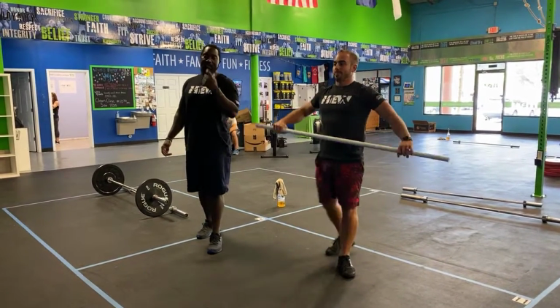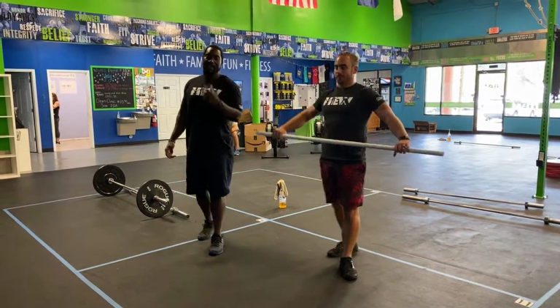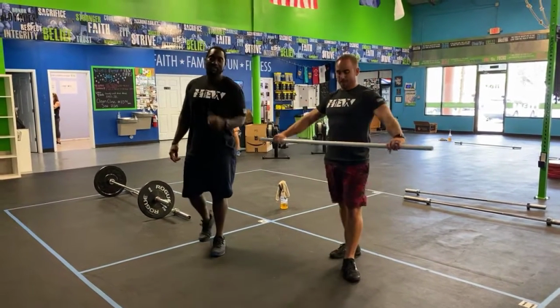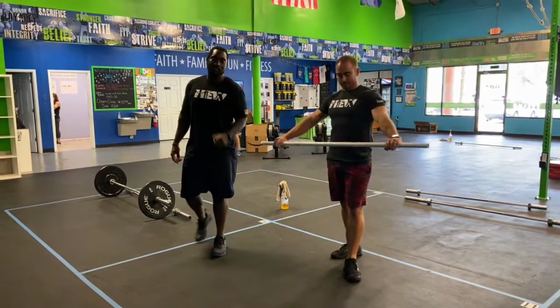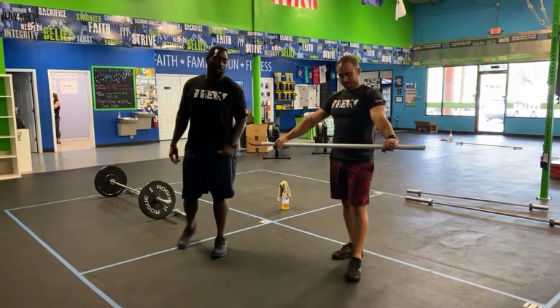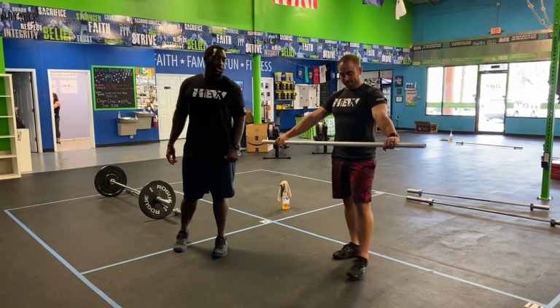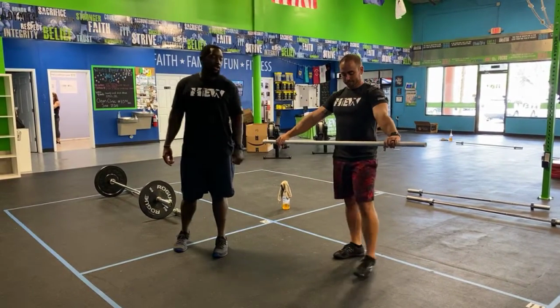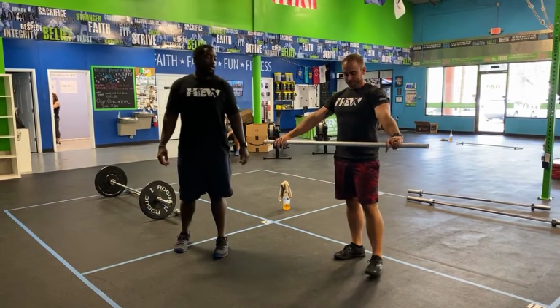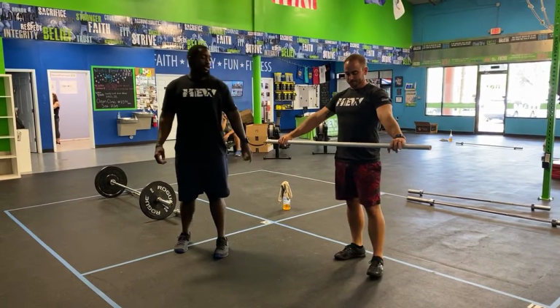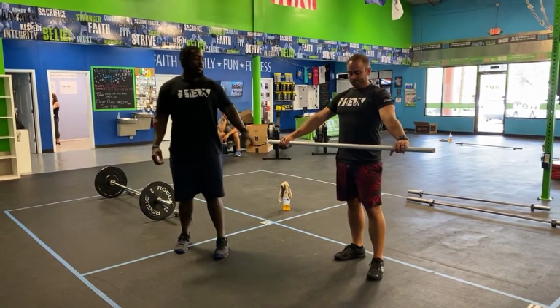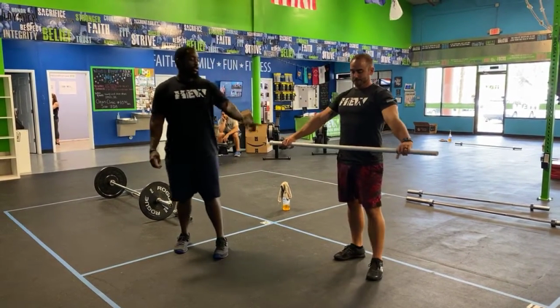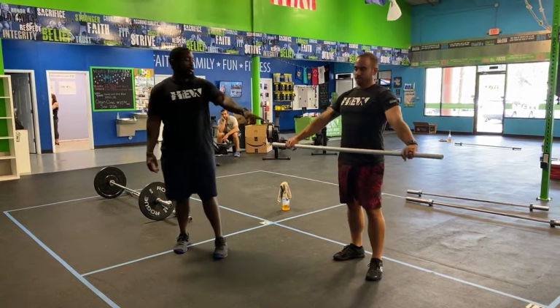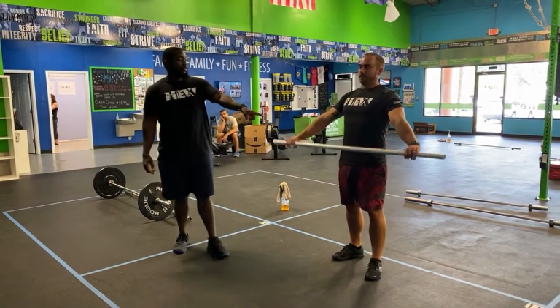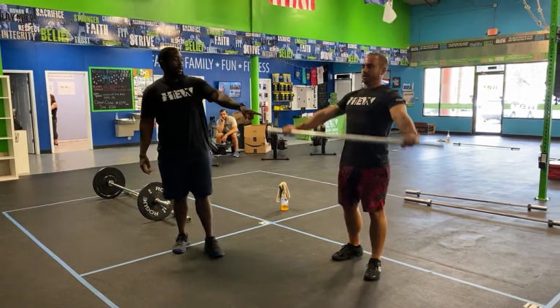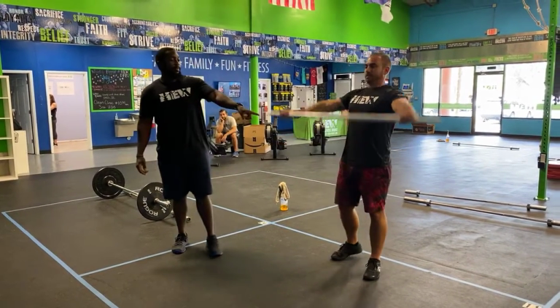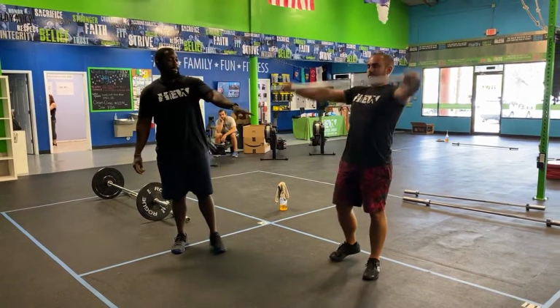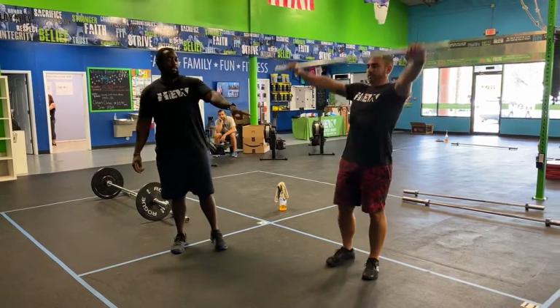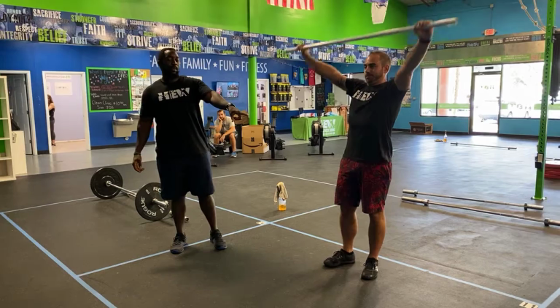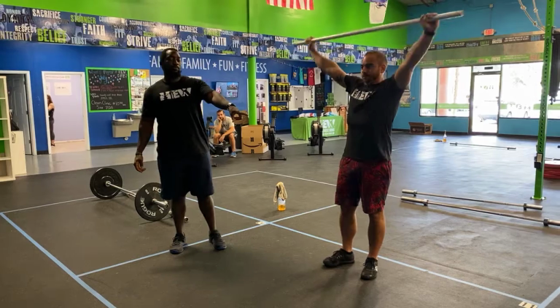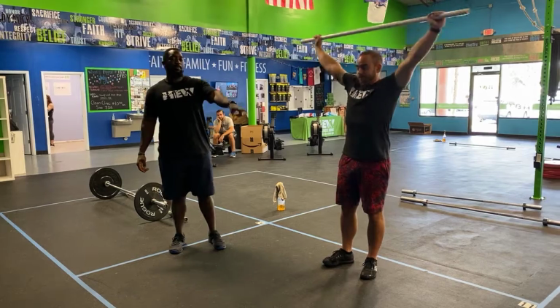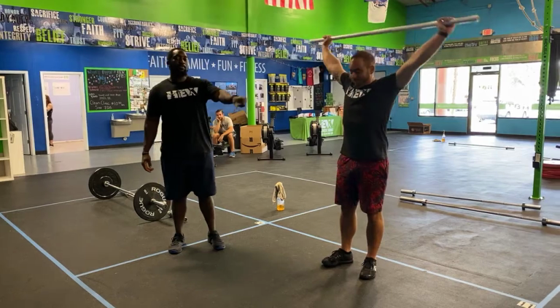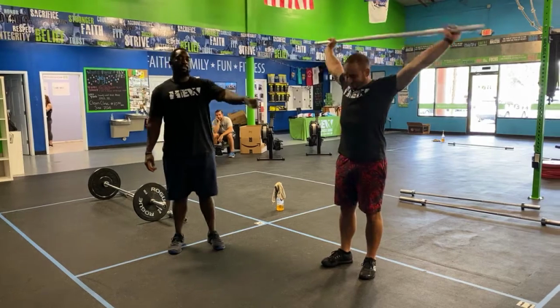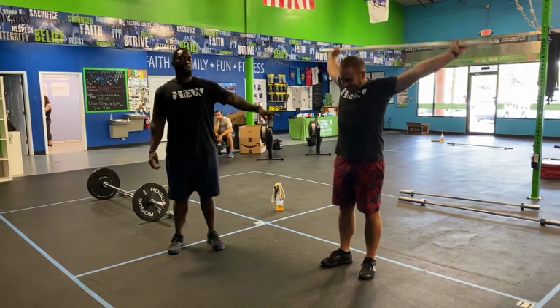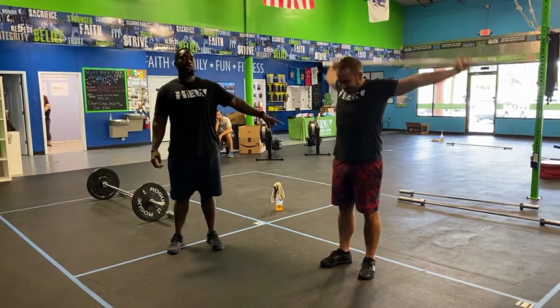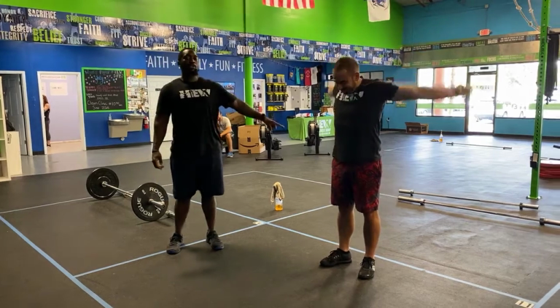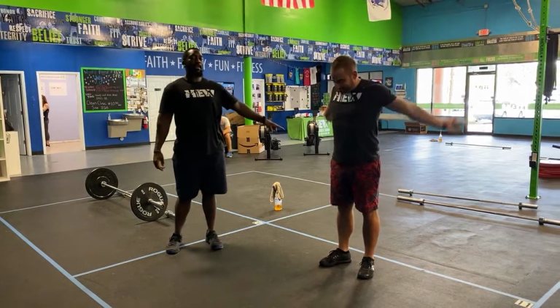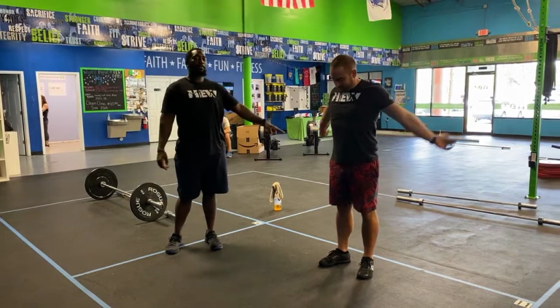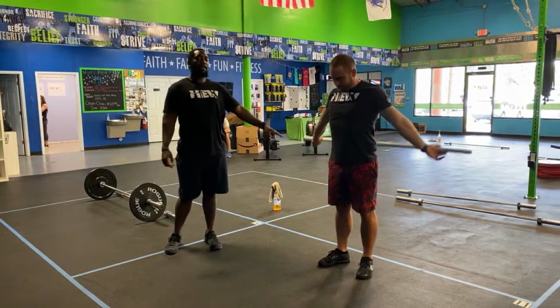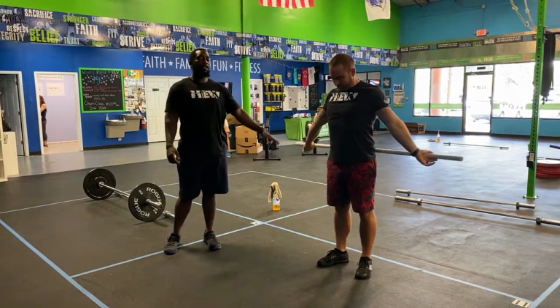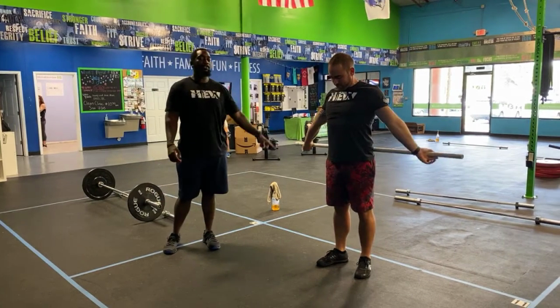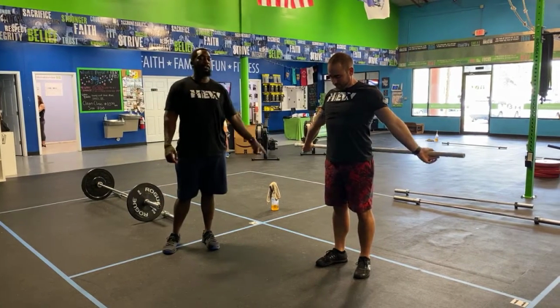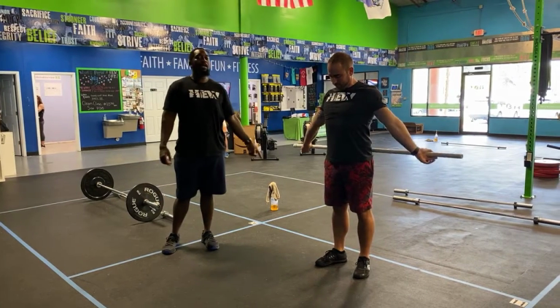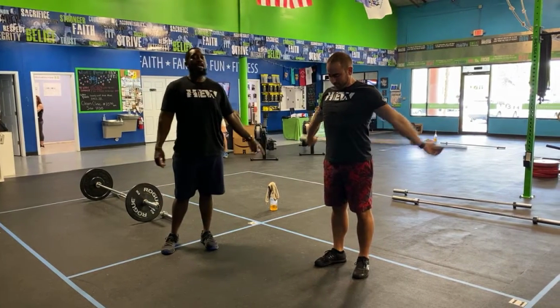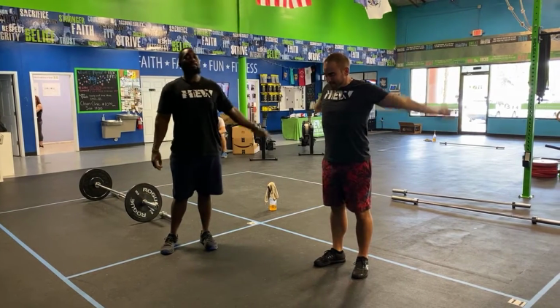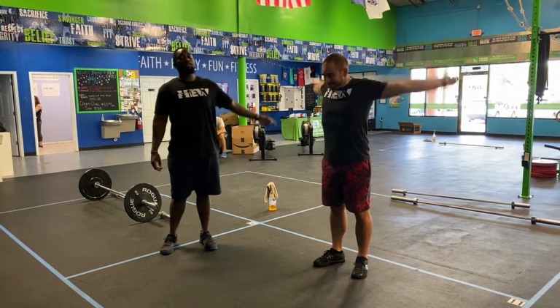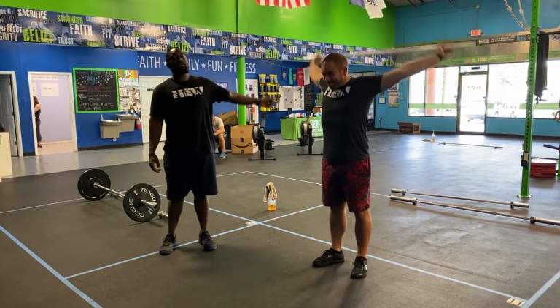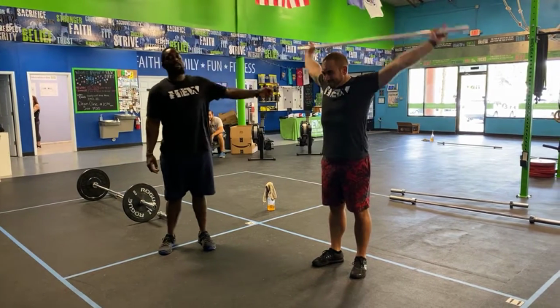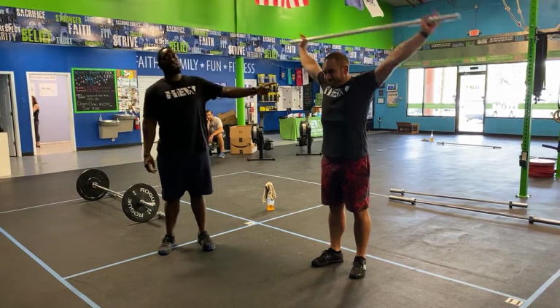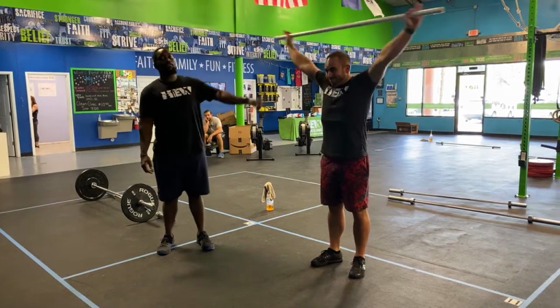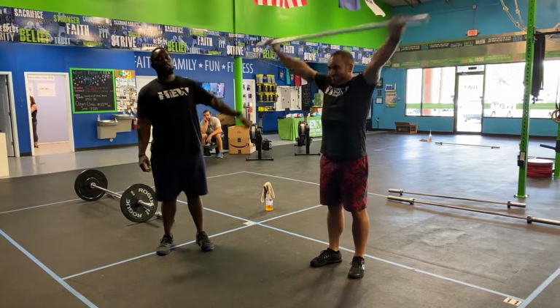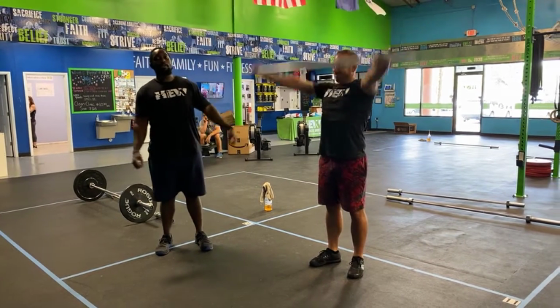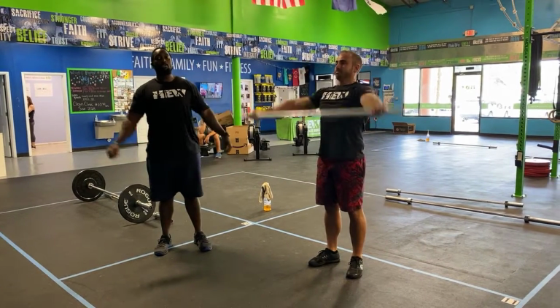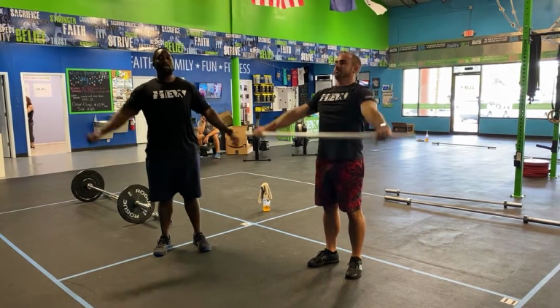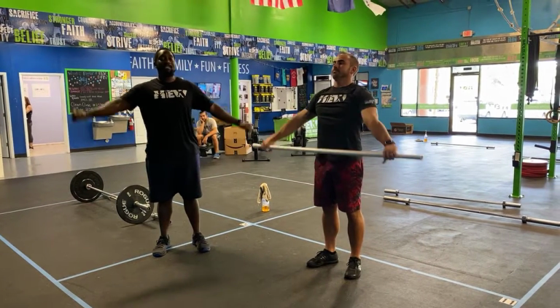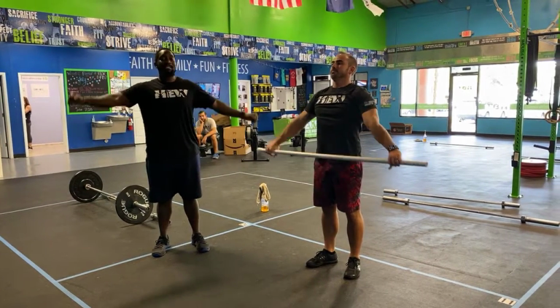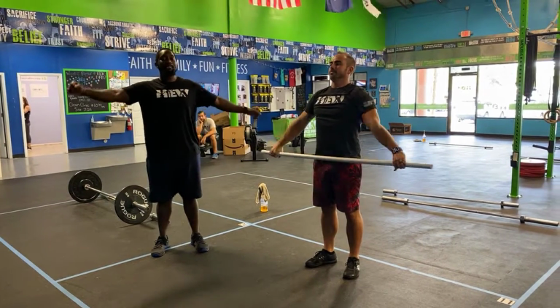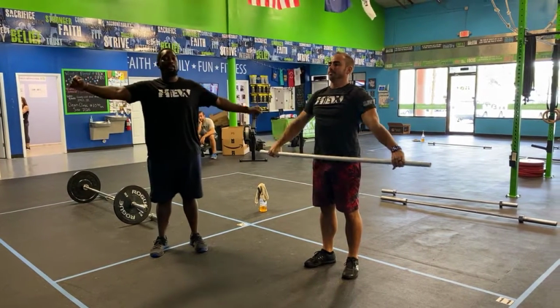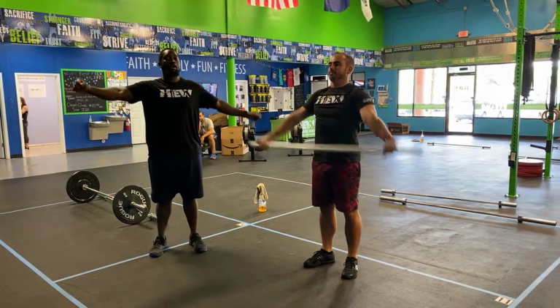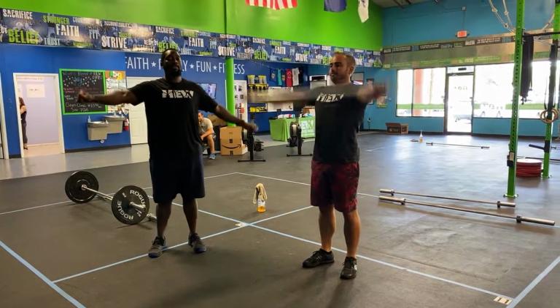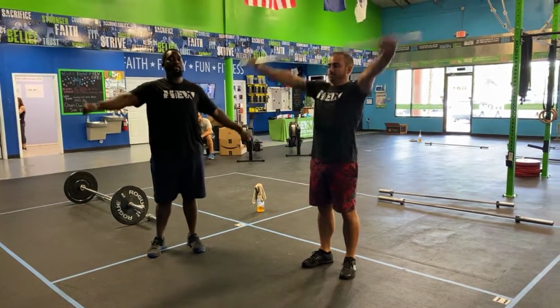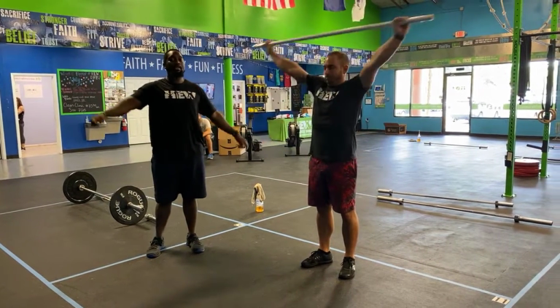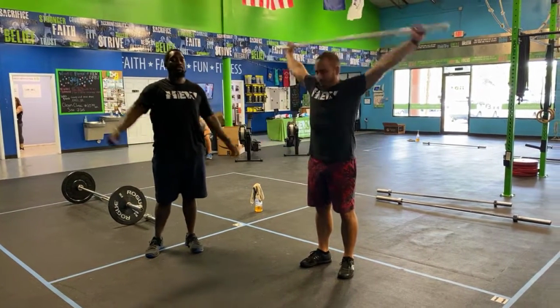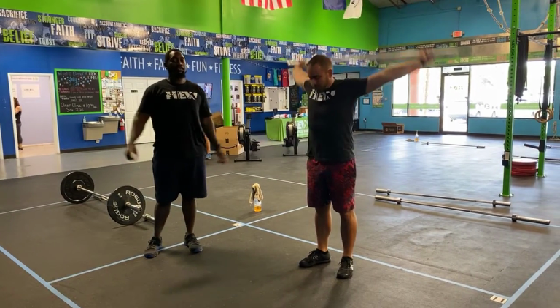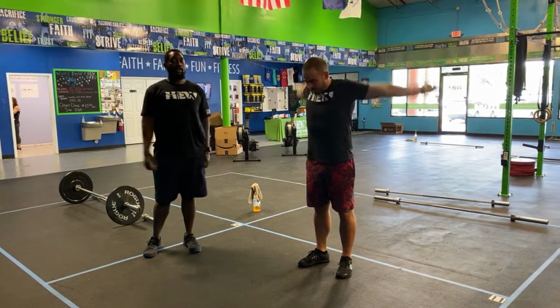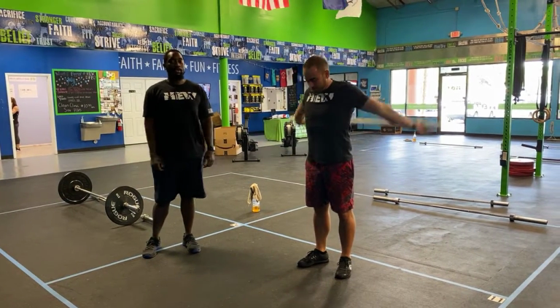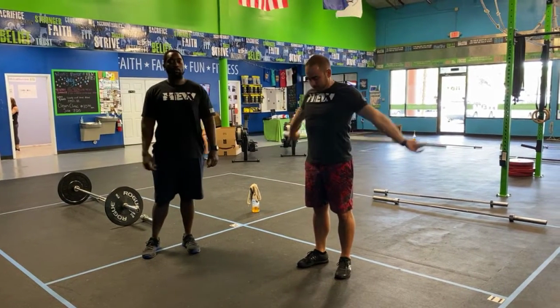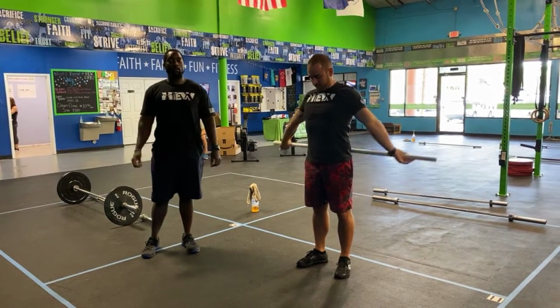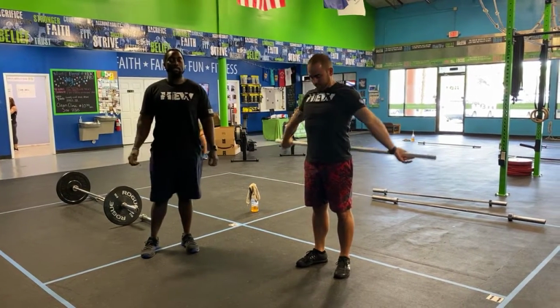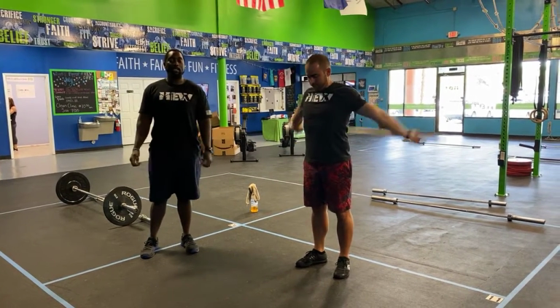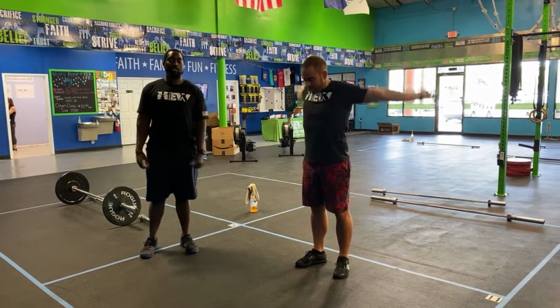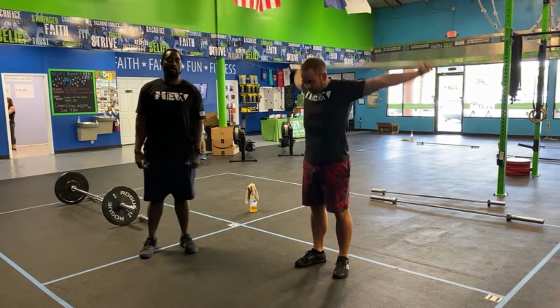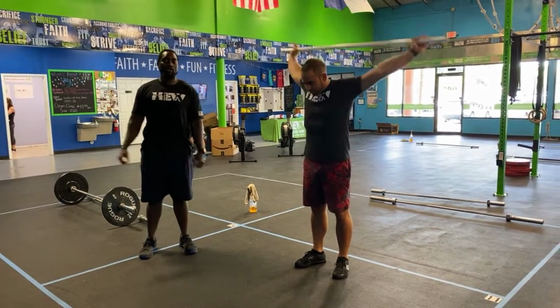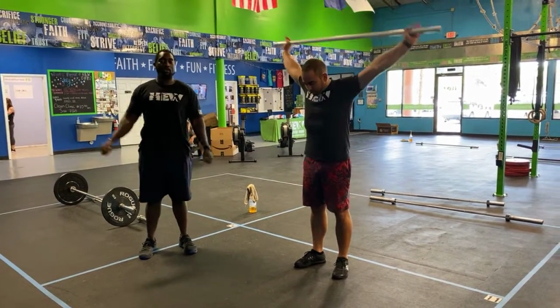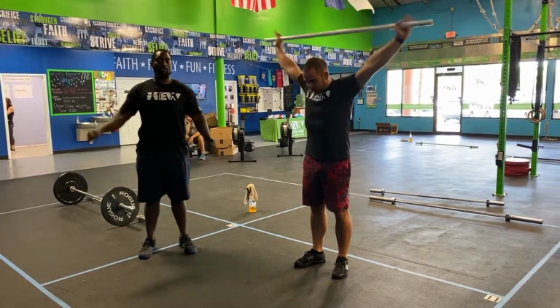Next you guys have PVC pass-throughs. You're gonna hold the pipe with a nice wide grip, touch your lower back behind you, and then bring it back forward. Make sure you guys keep the arms nice and straight. If you want to intensify the stretch, bring your hands a little bit closer.